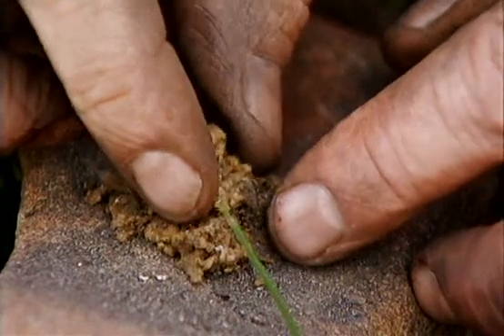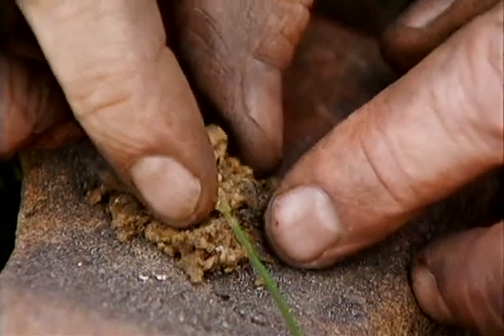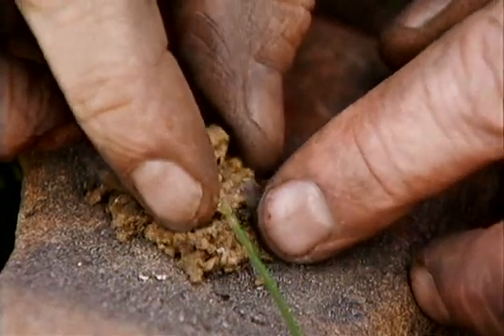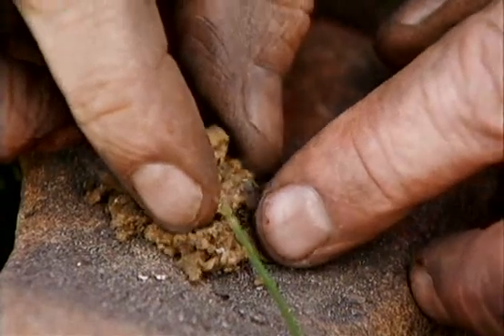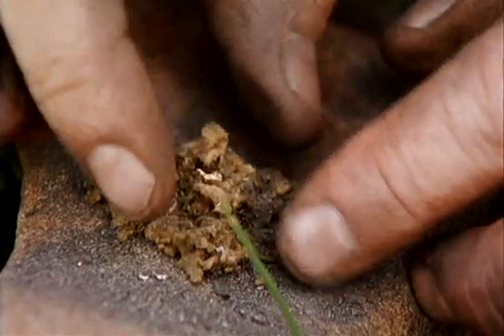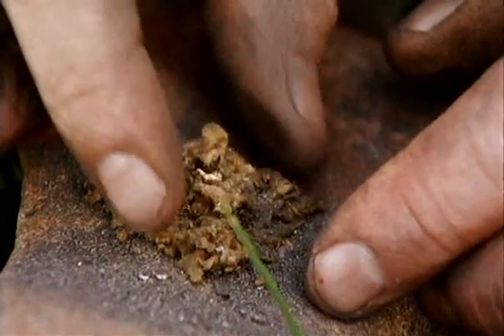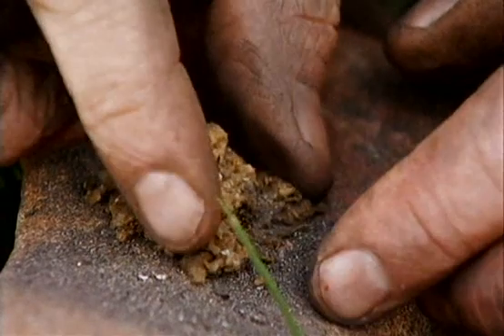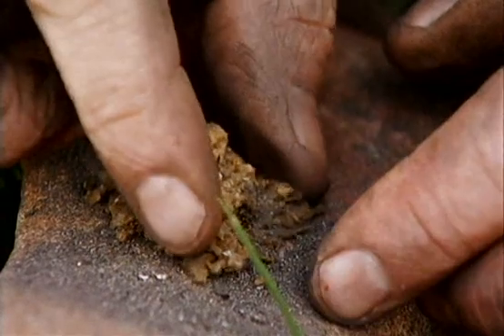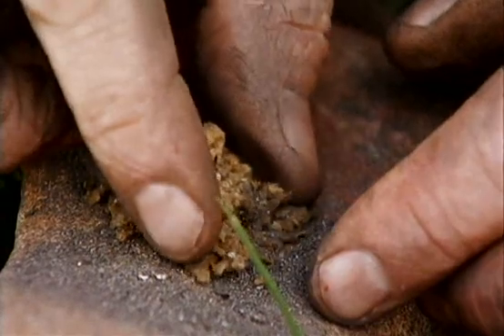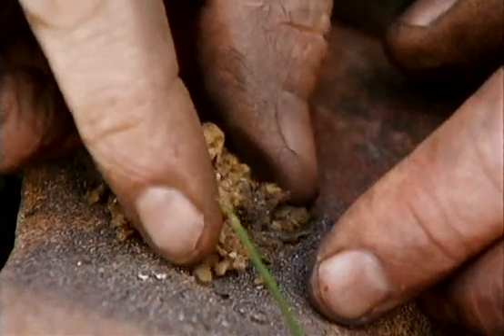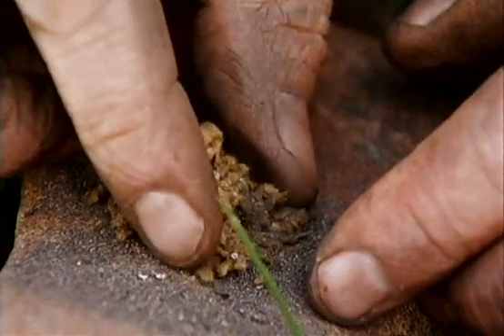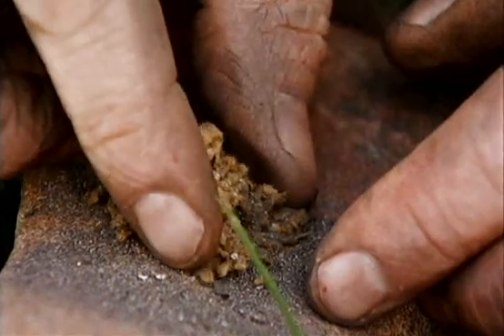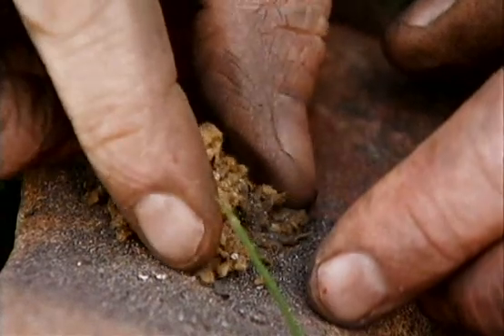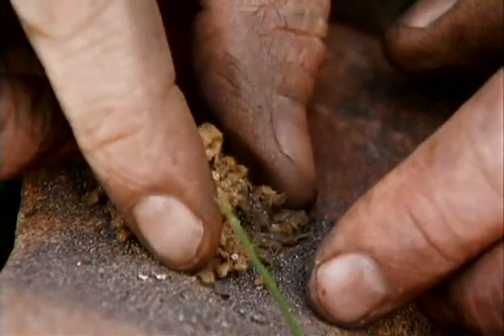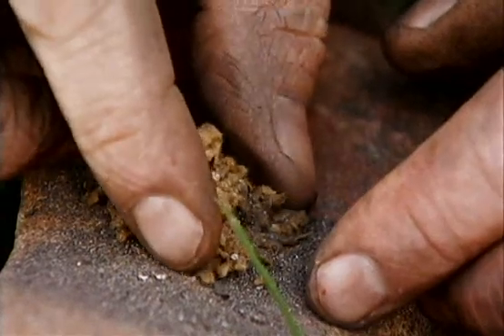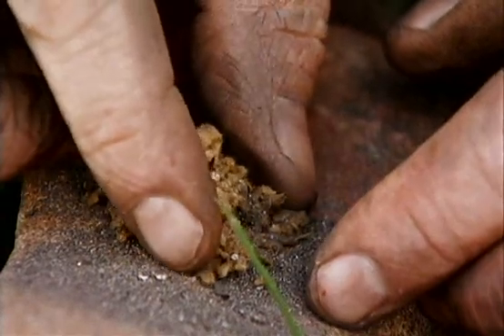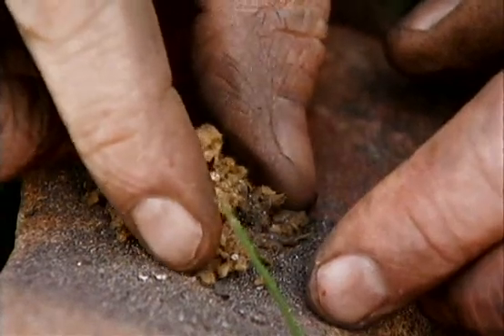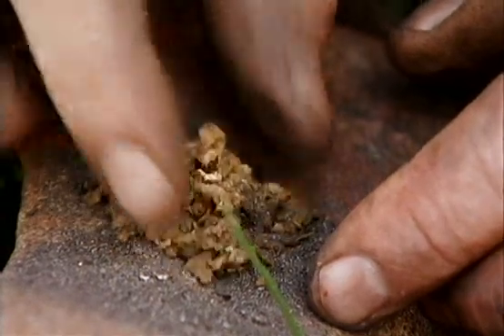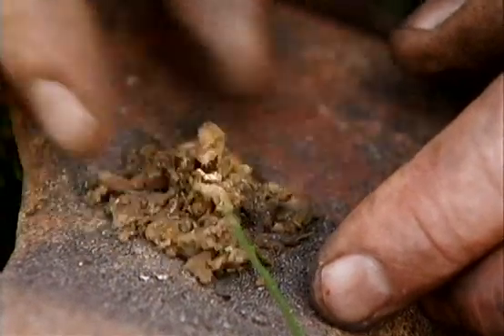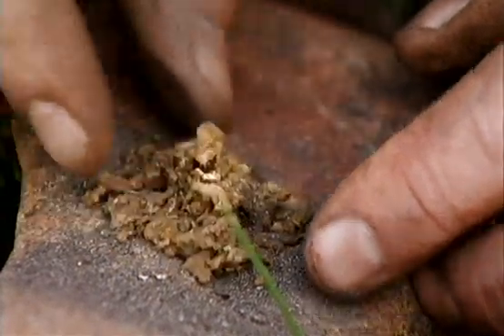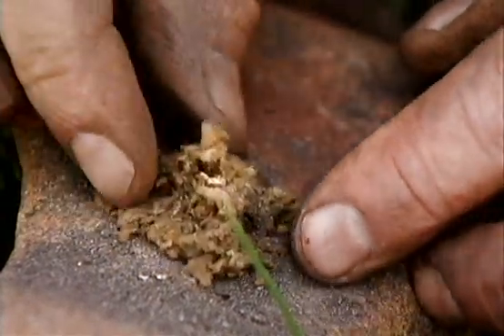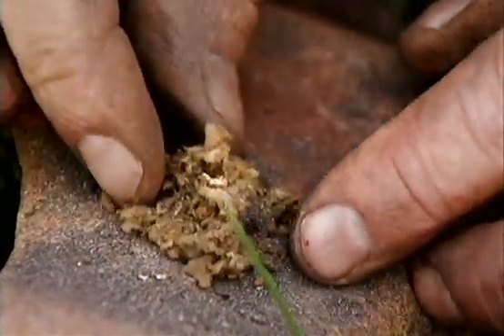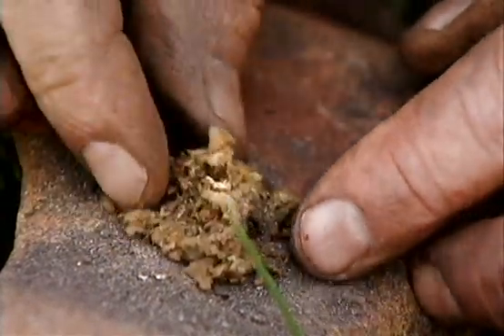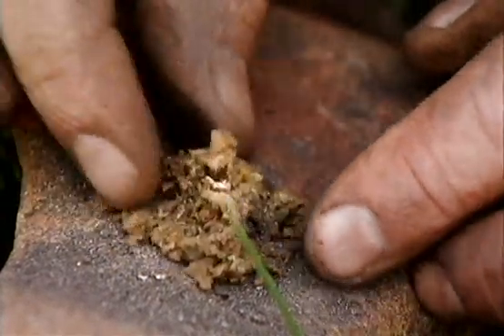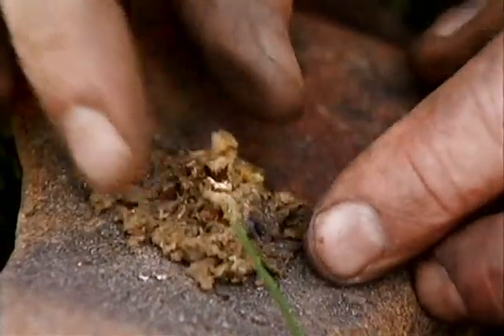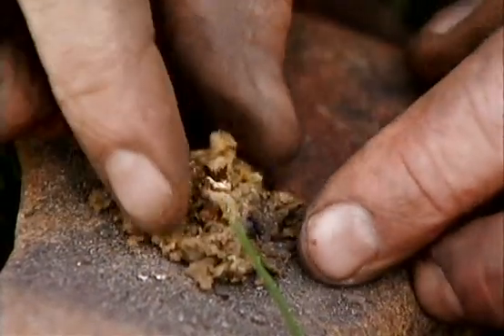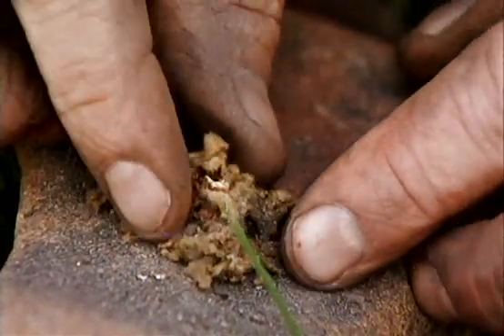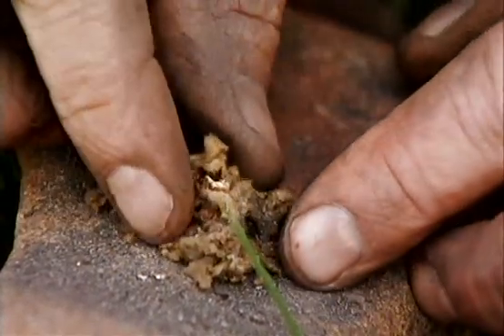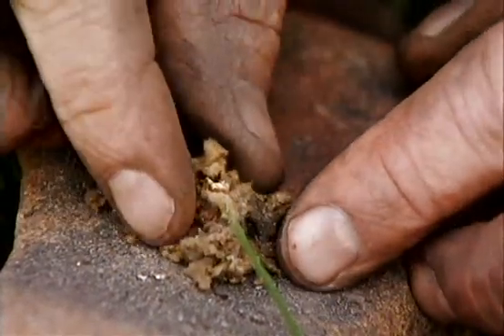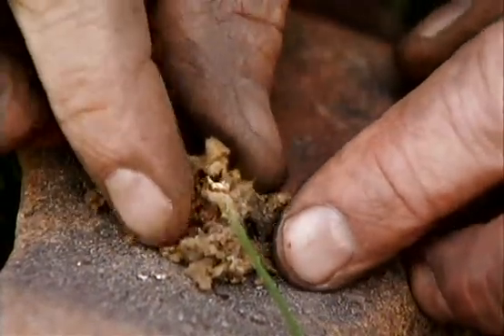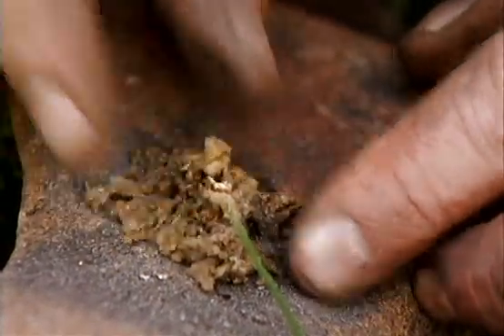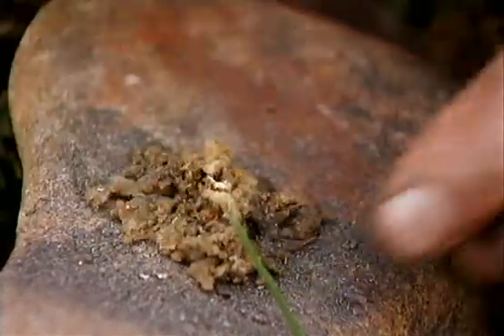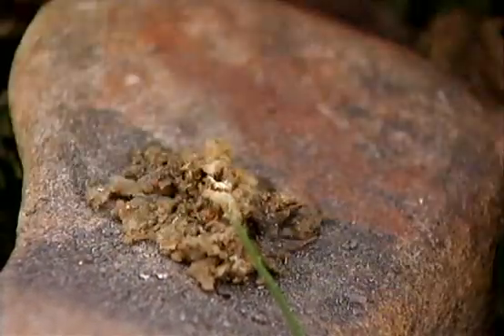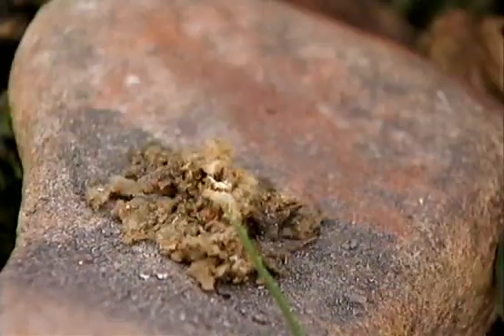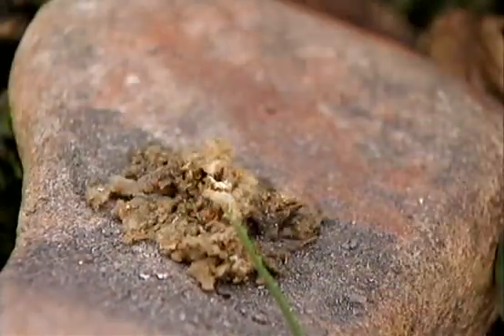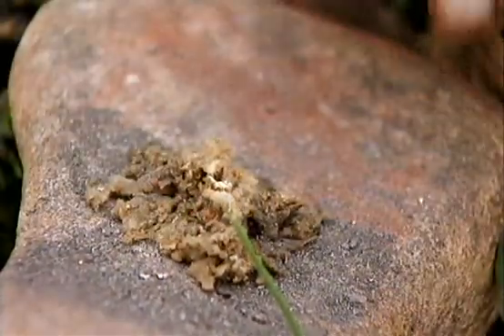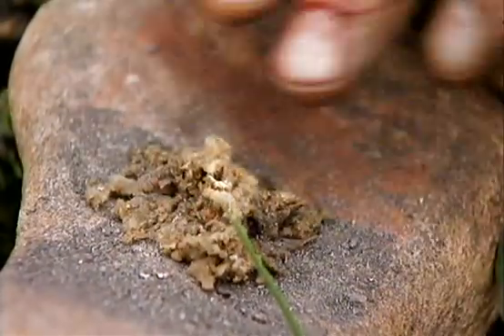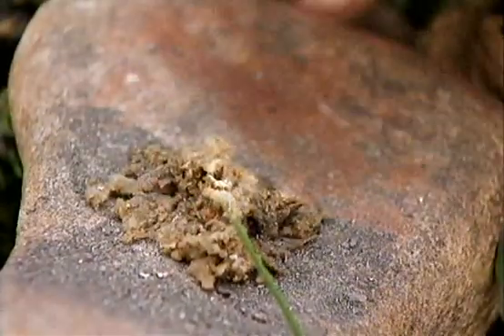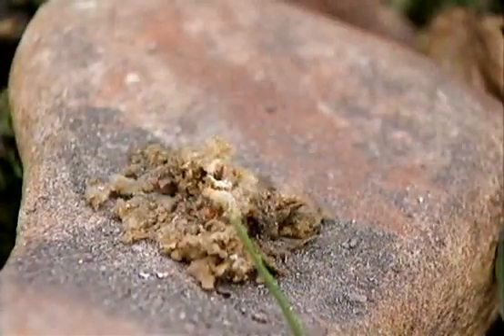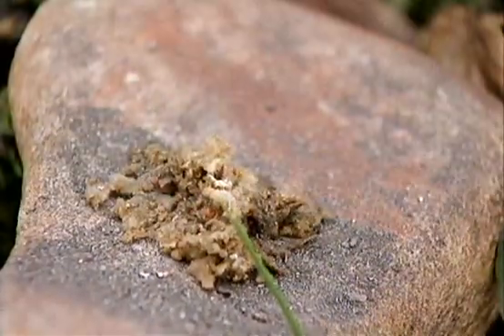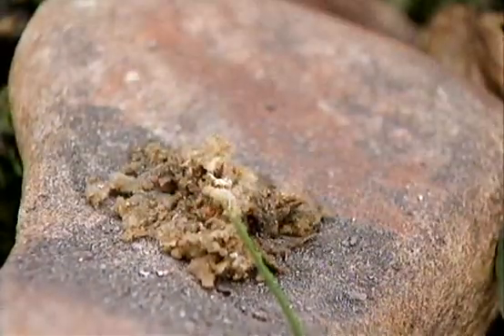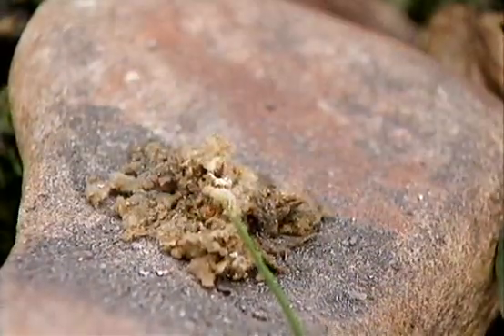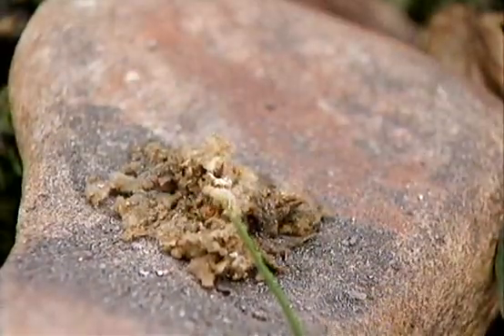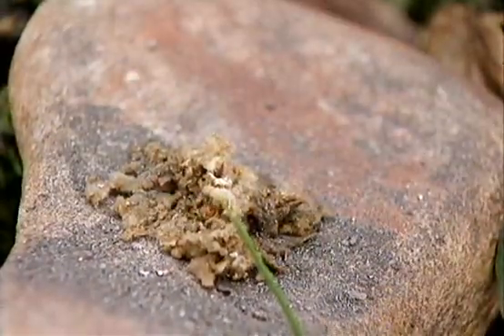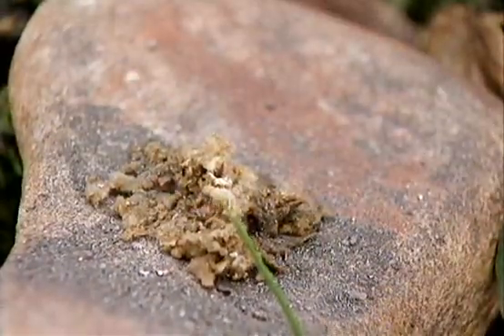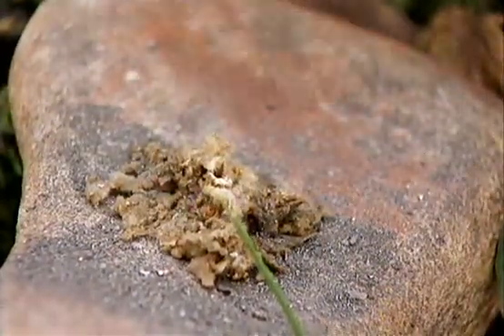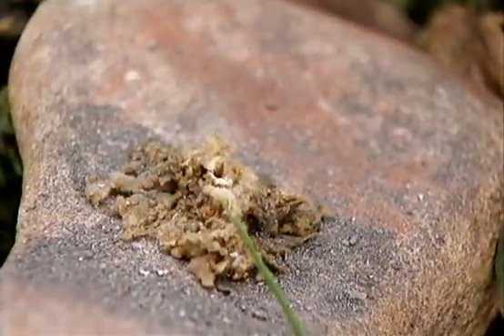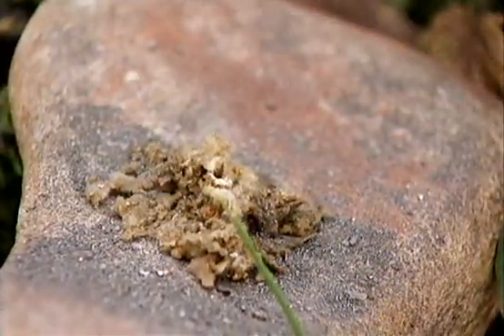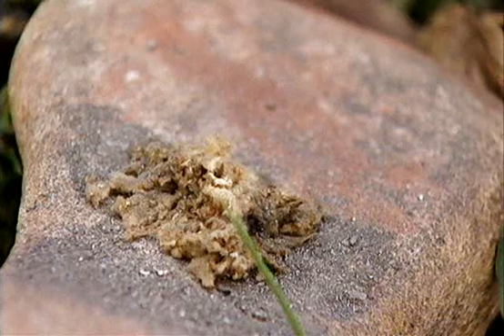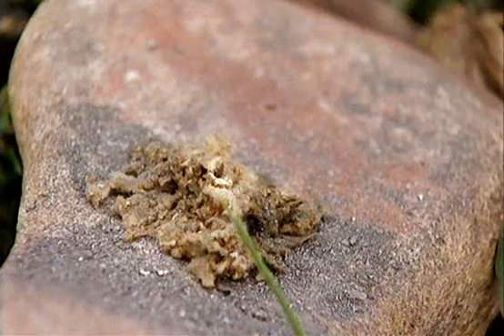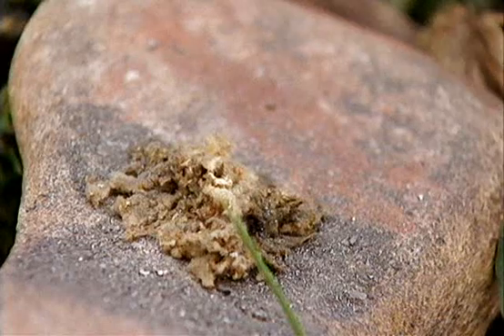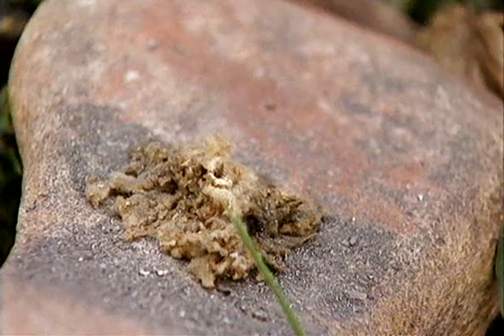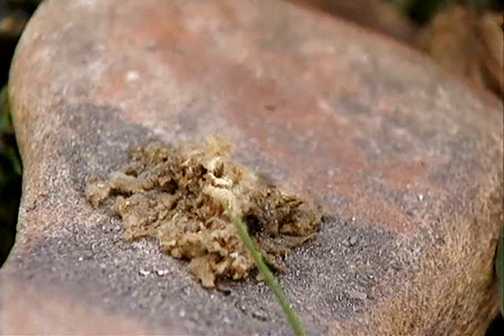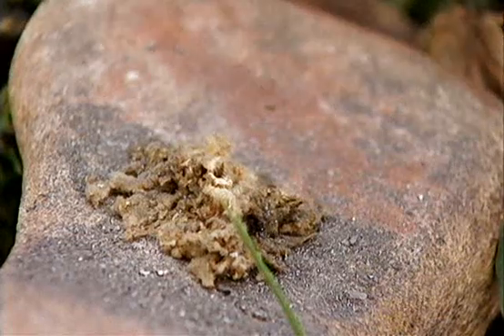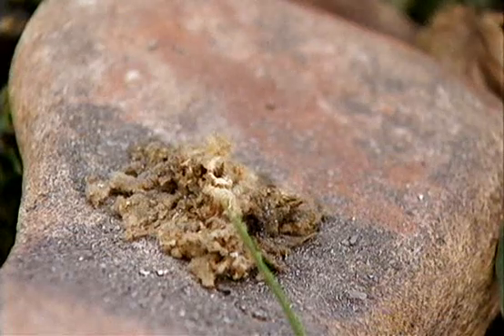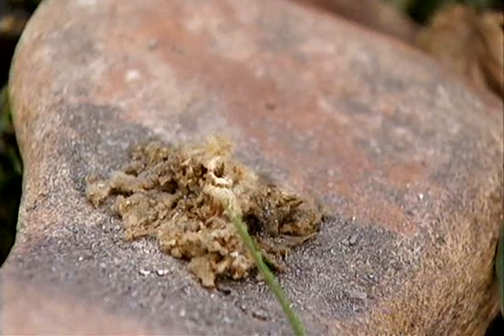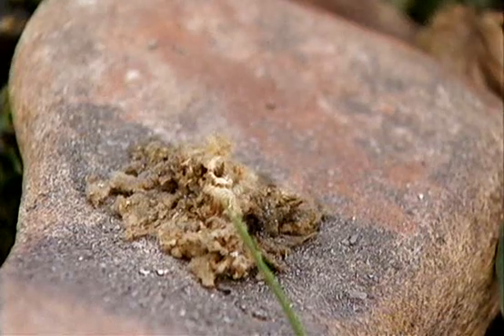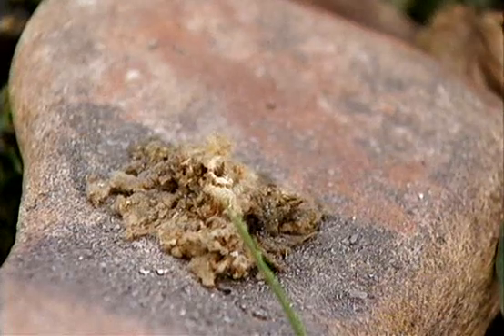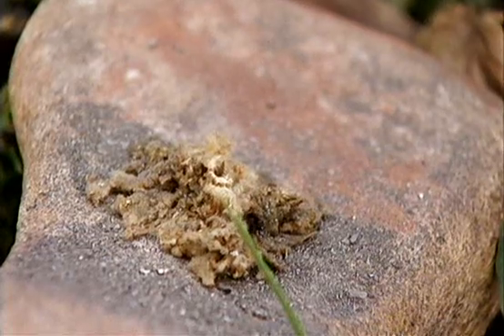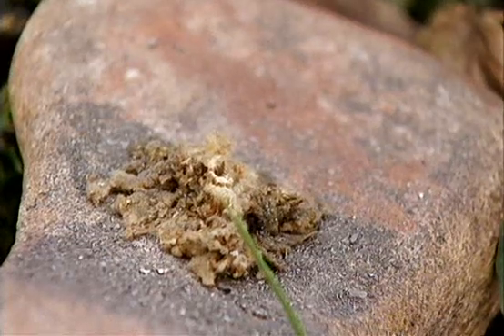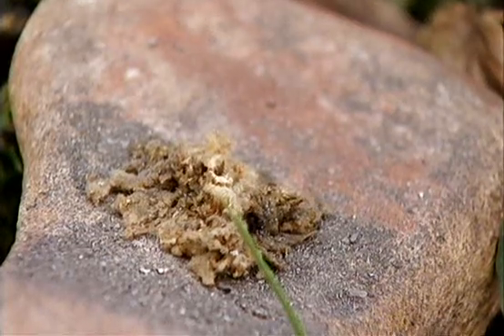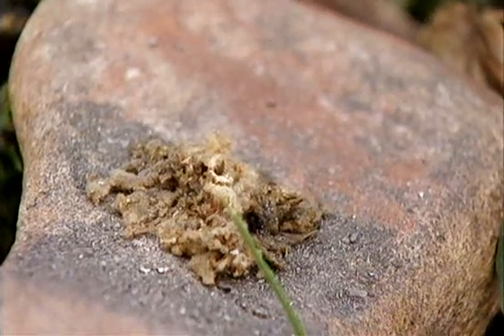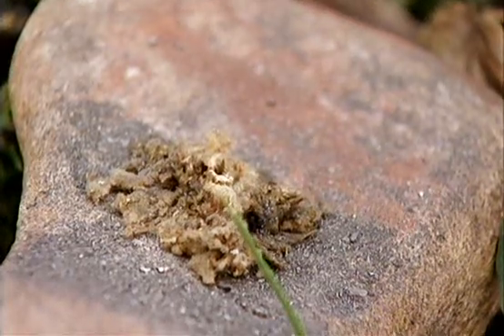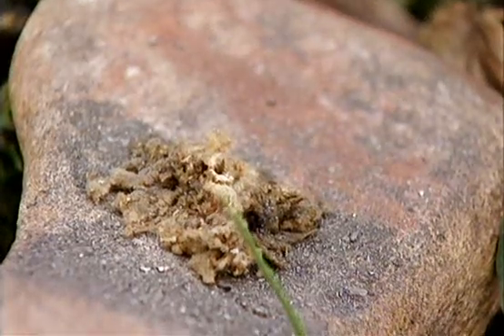Wonderful thing about this tinder is it's so combustible — wonderful. That's just going to grow now, though you can see there's a bit of a breeze here.